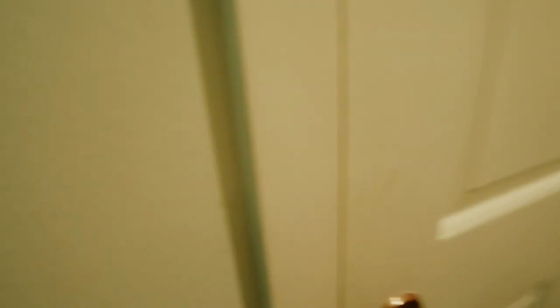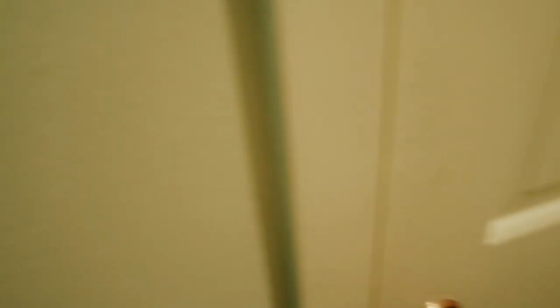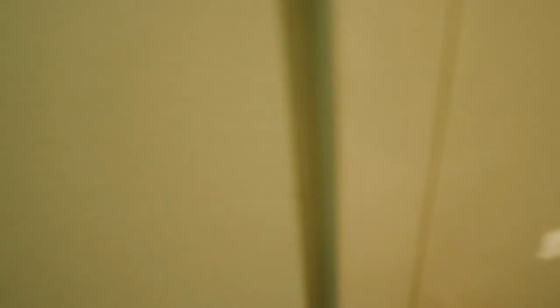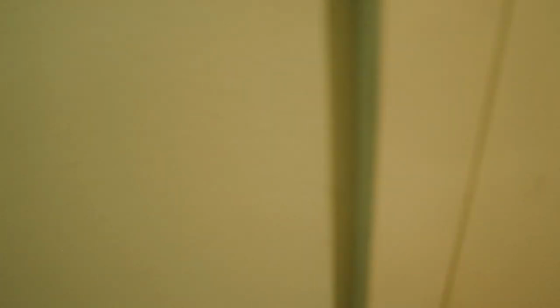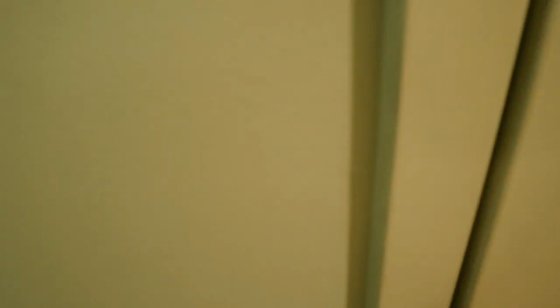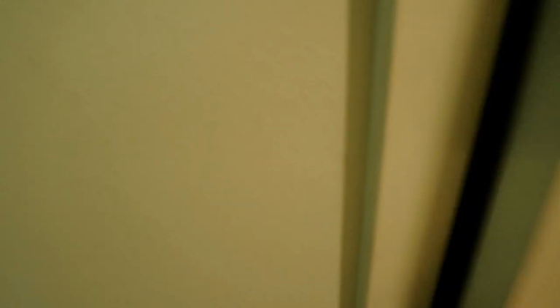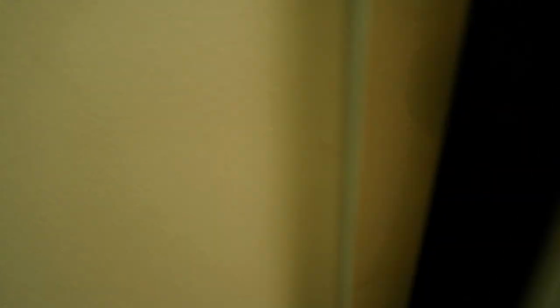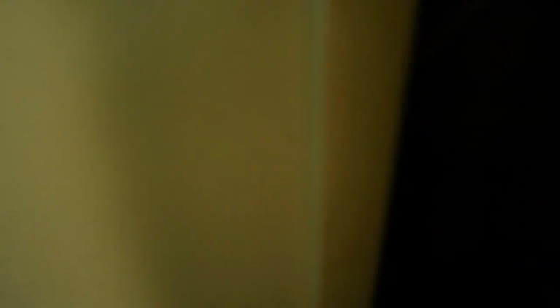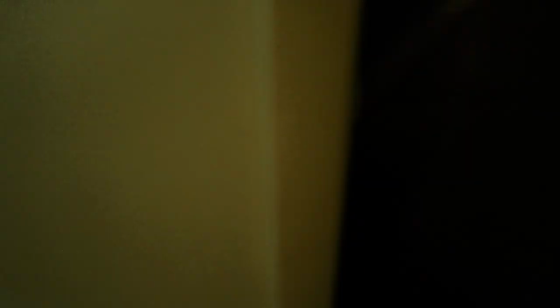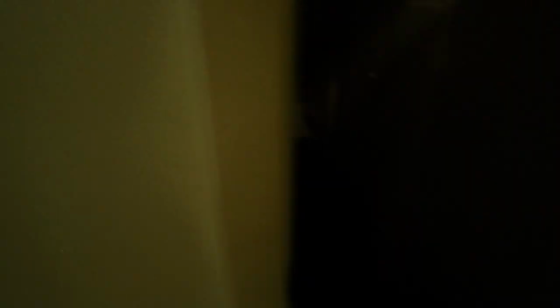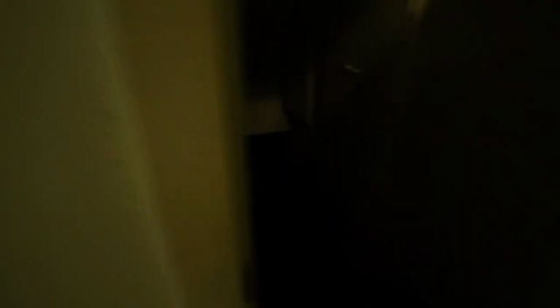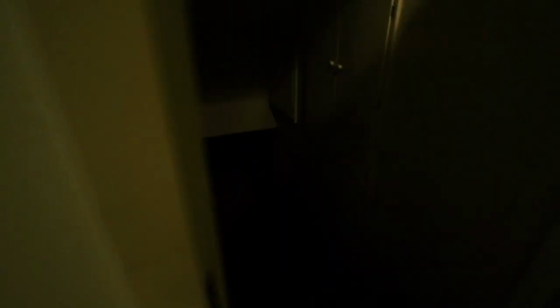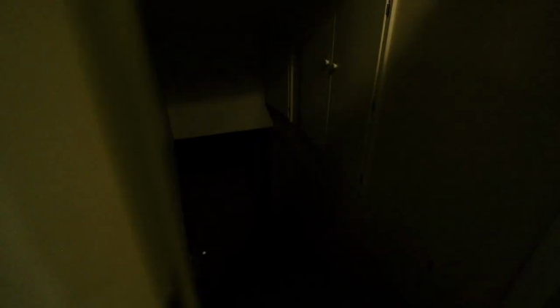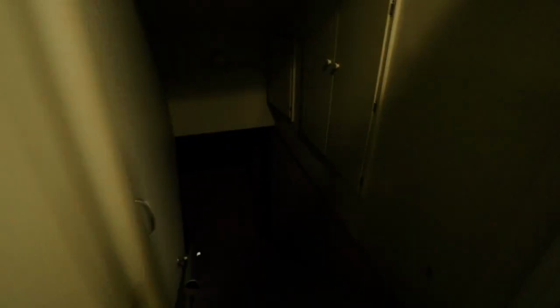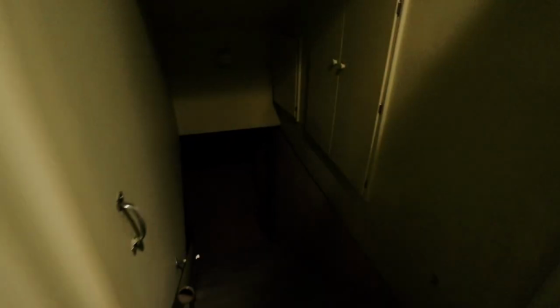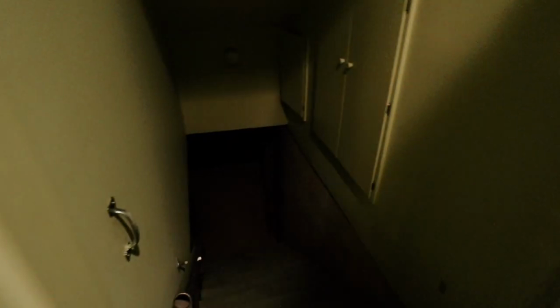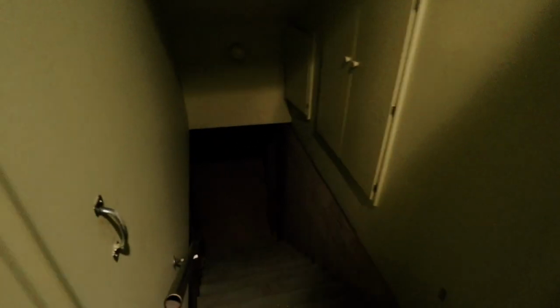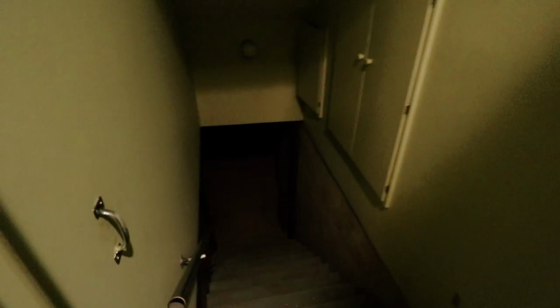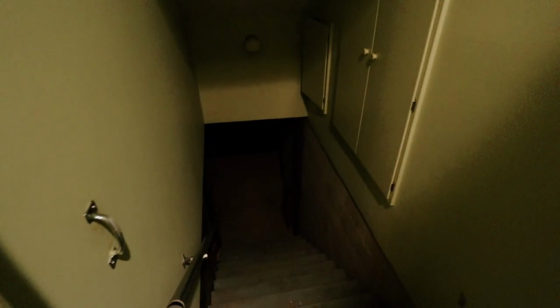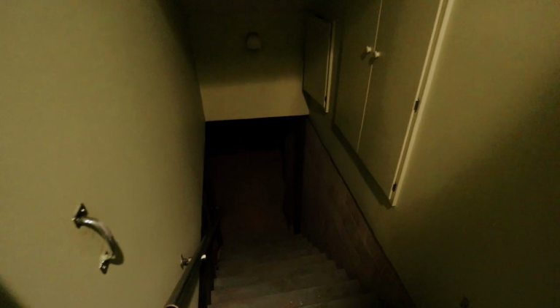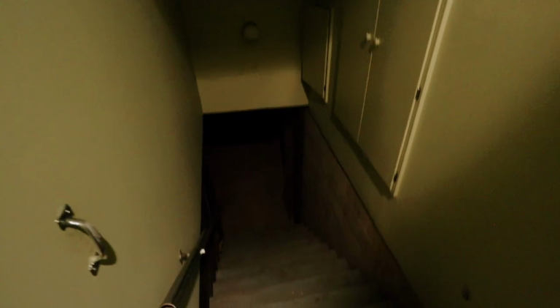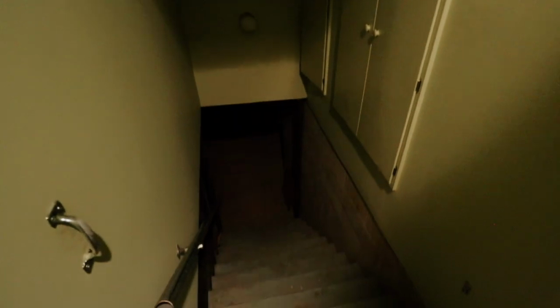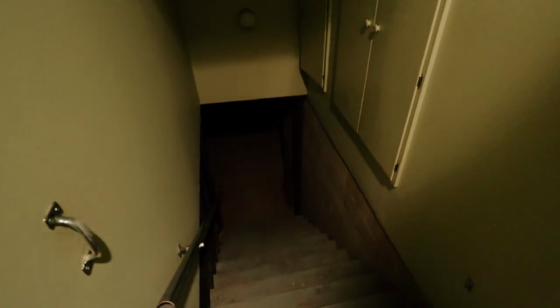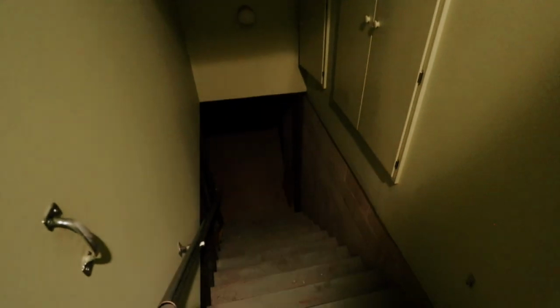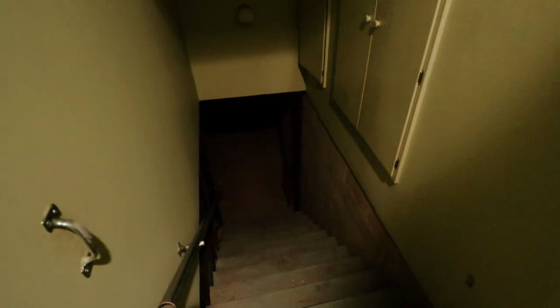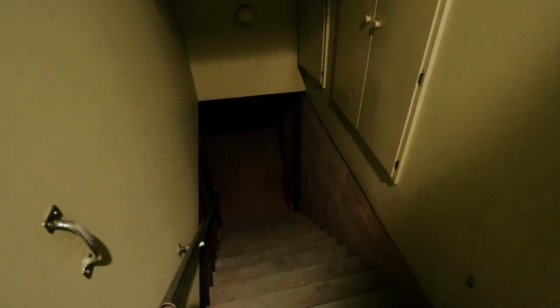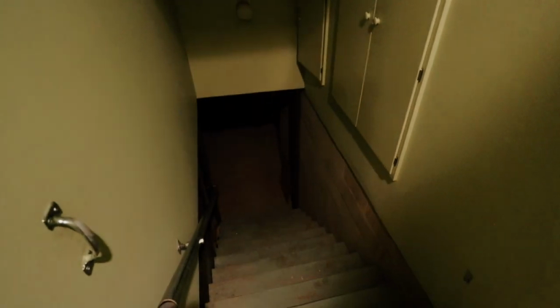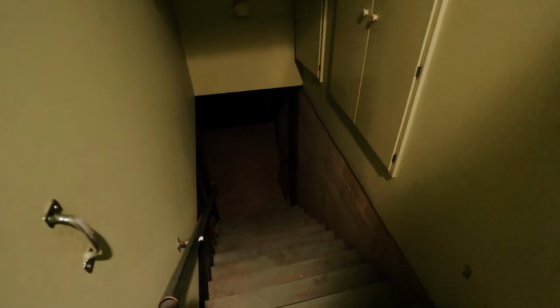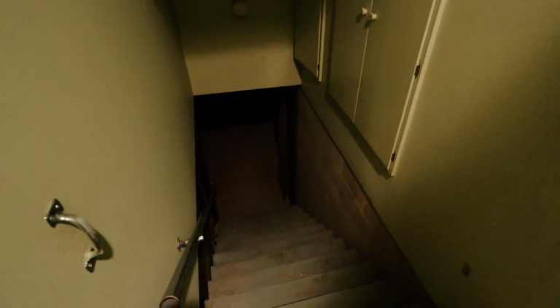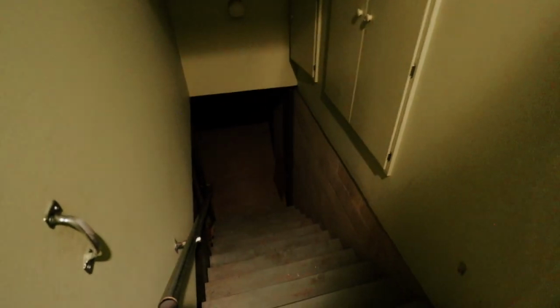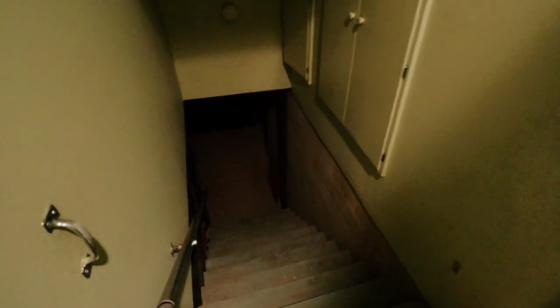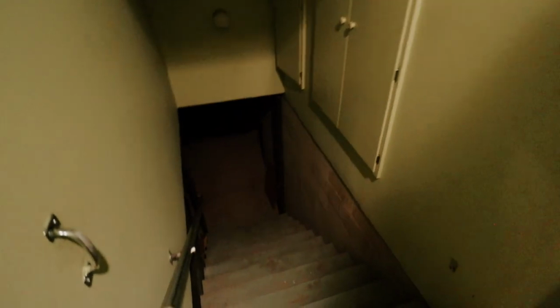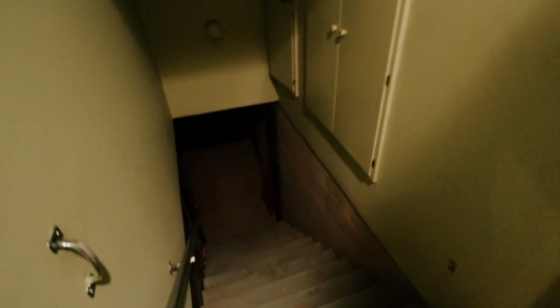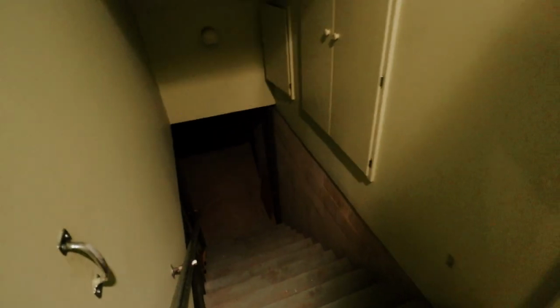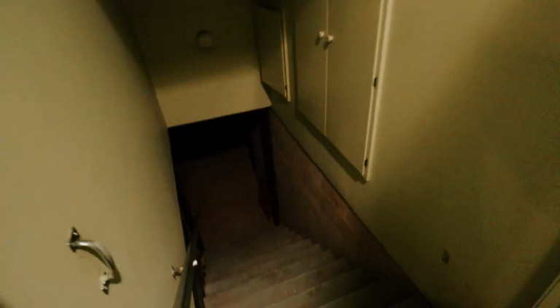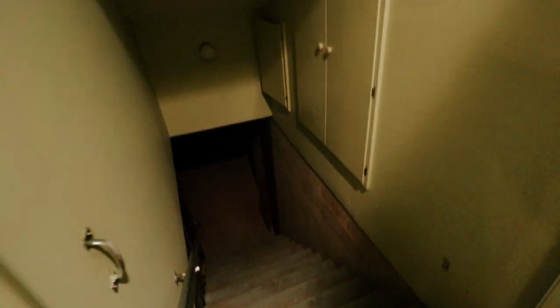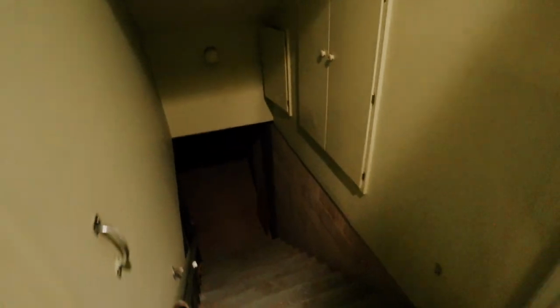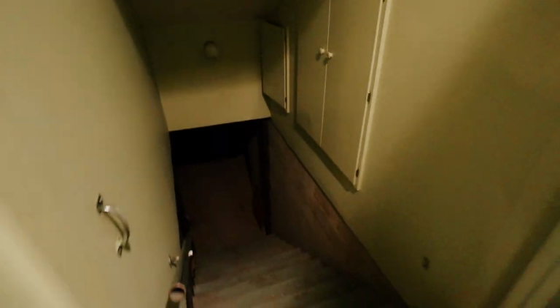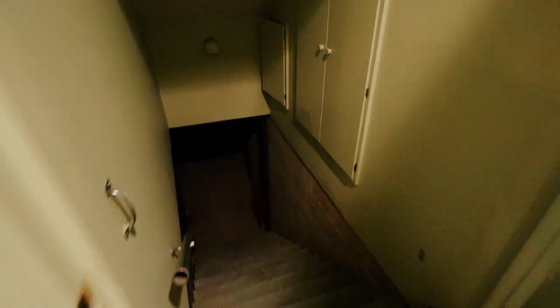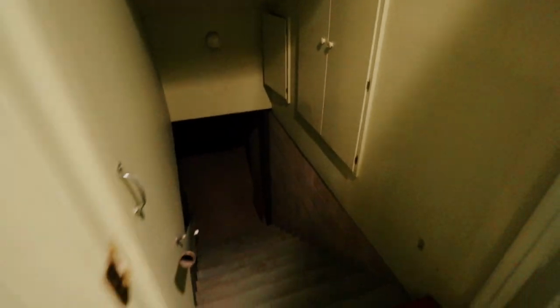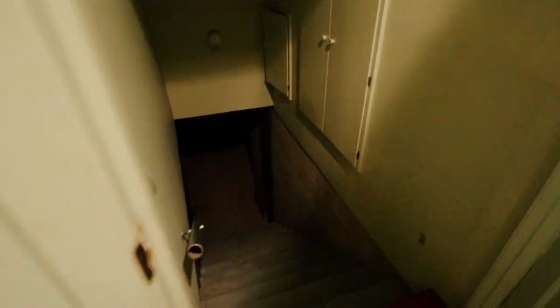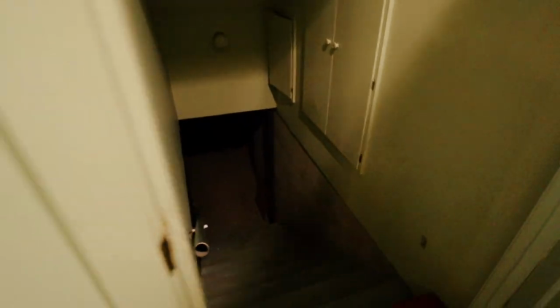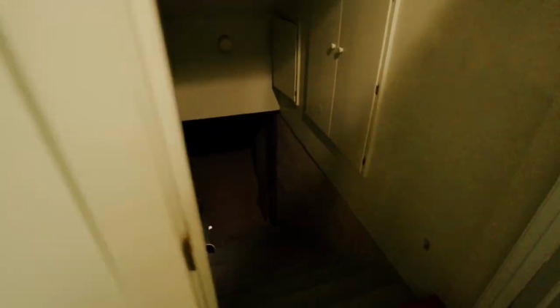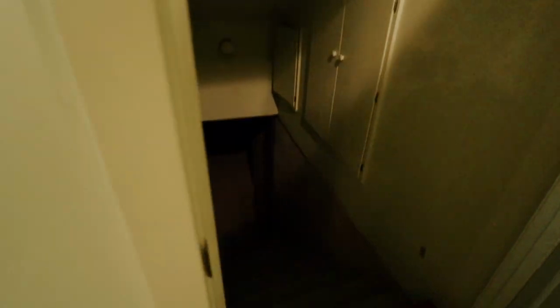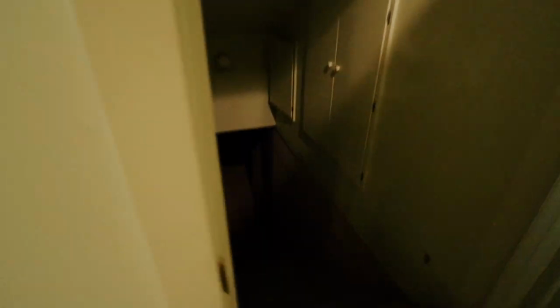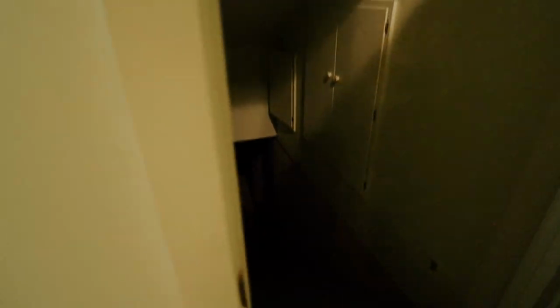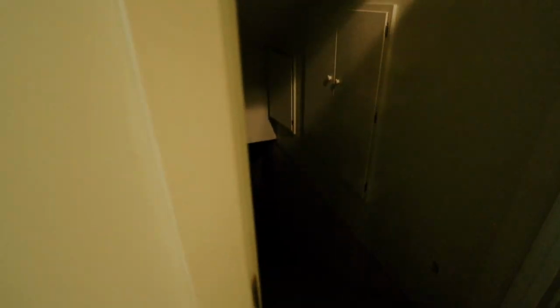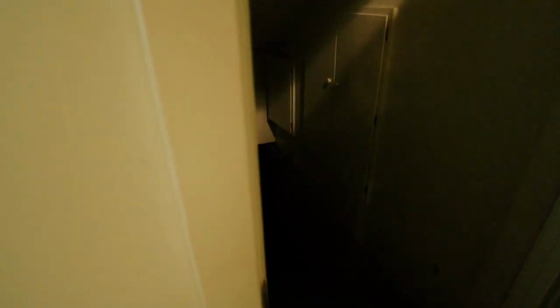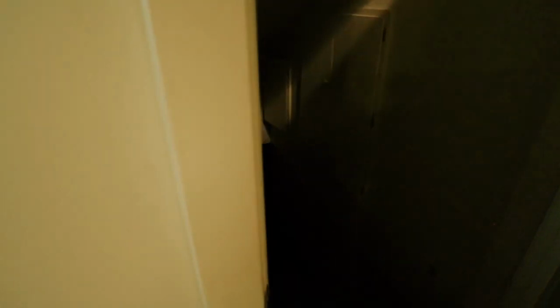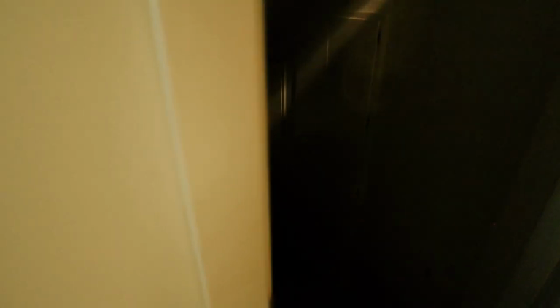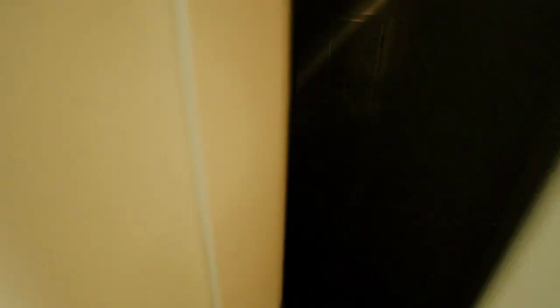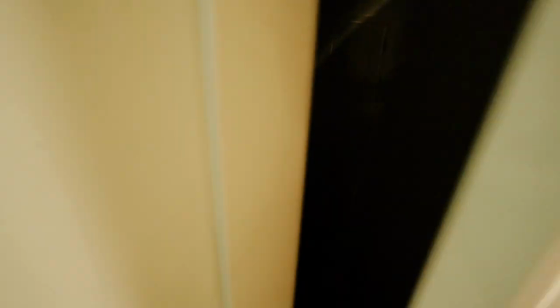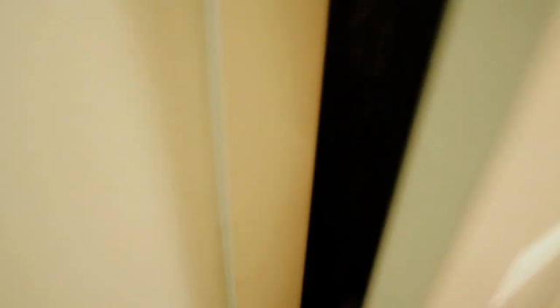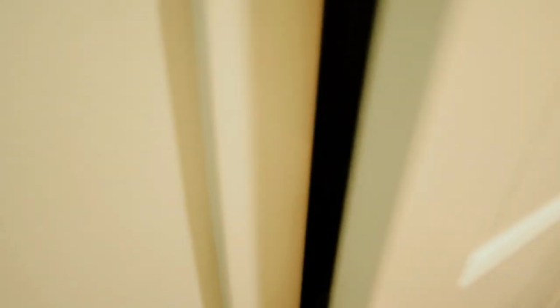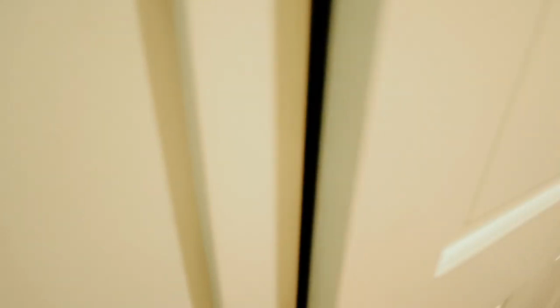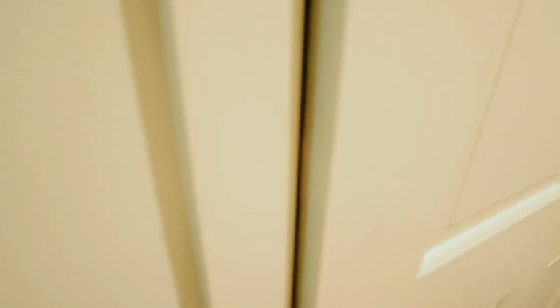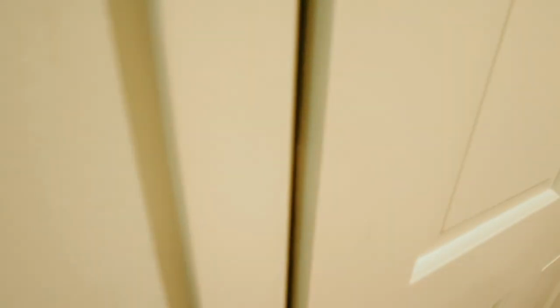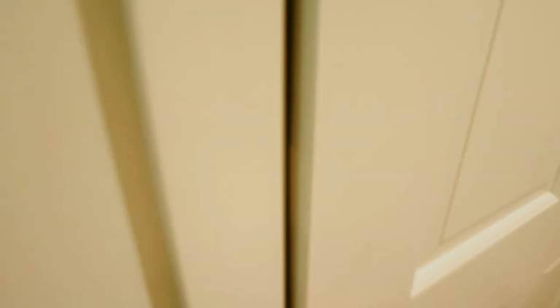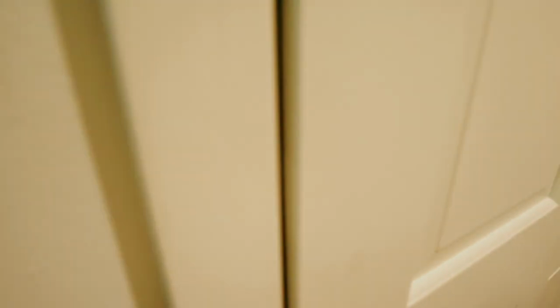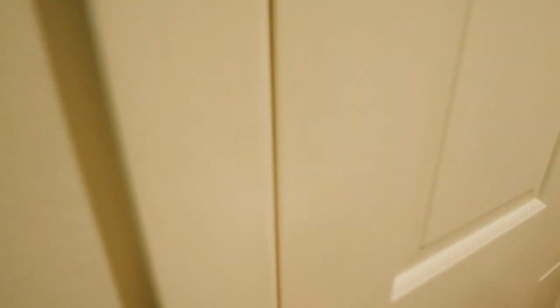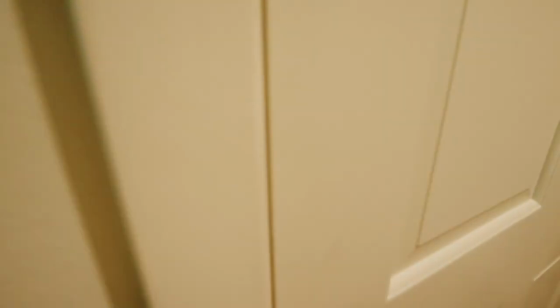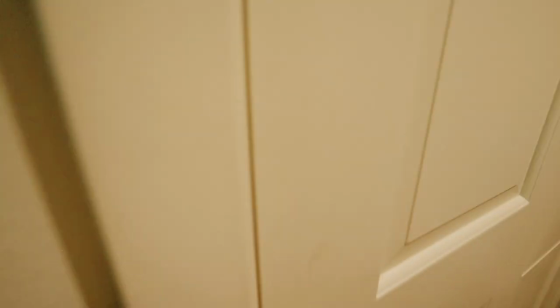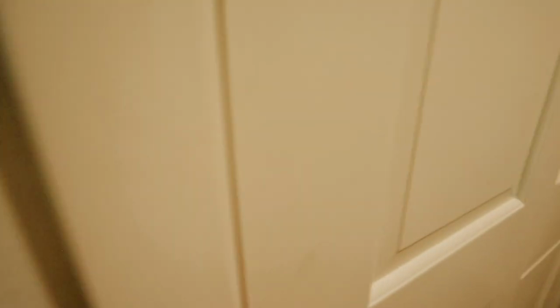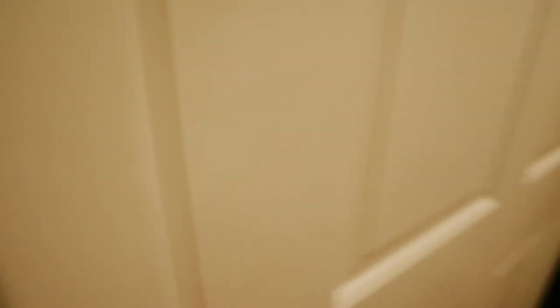This goes down into the basement, which is just a basement — it's not furnished or anything.